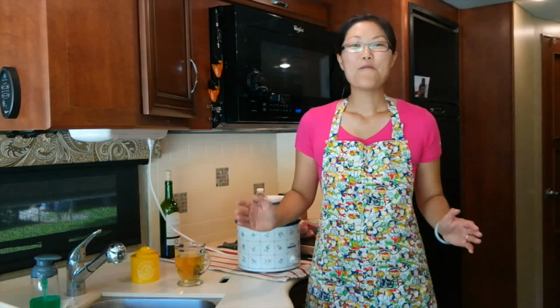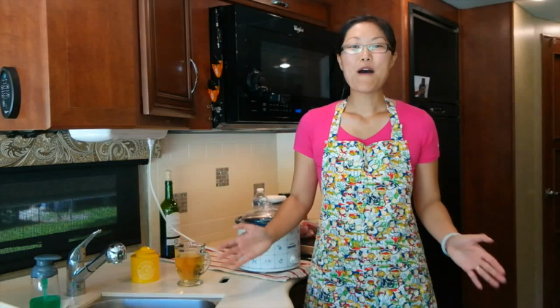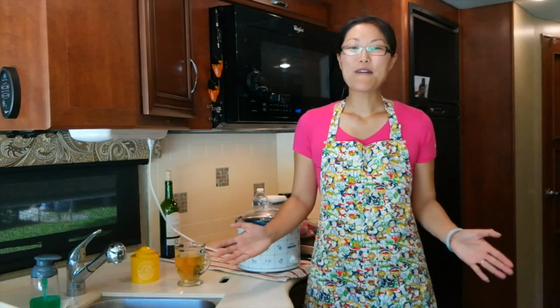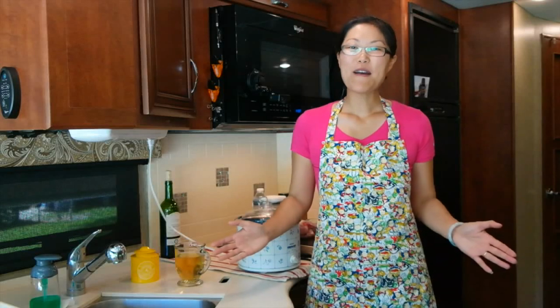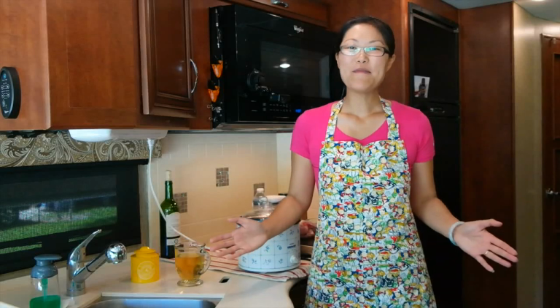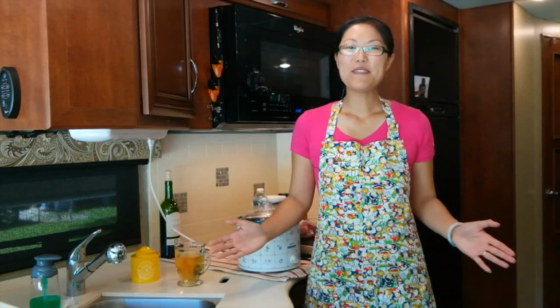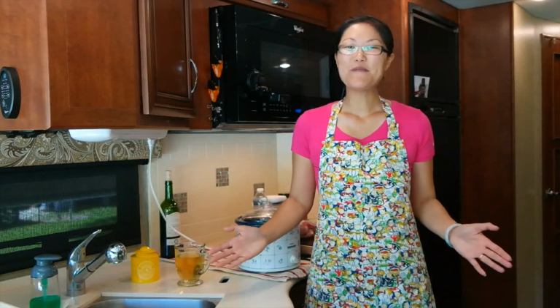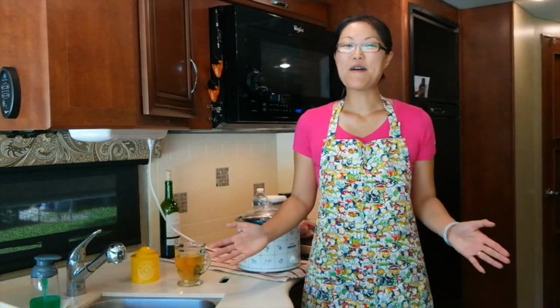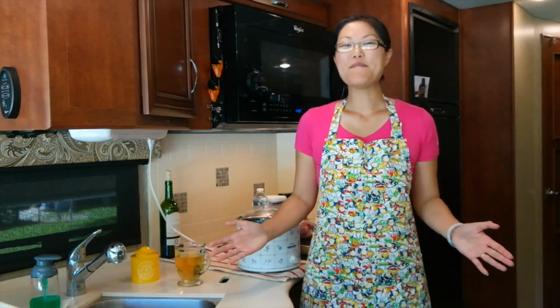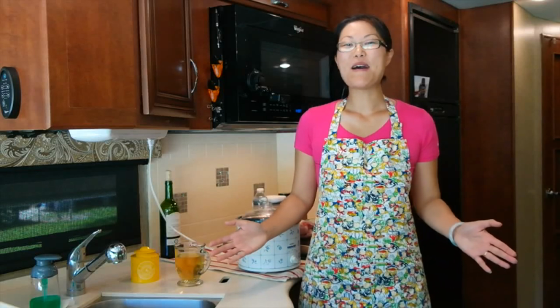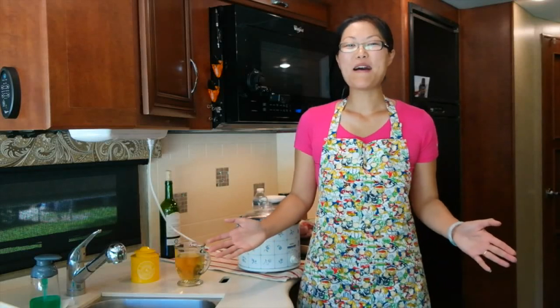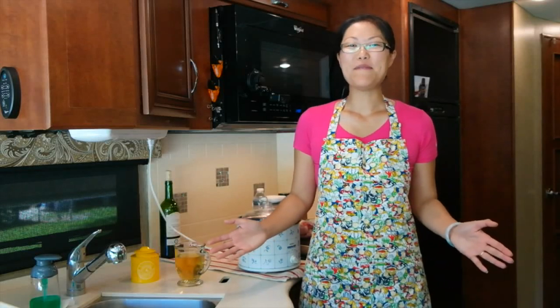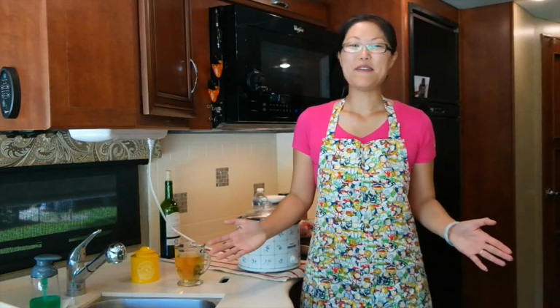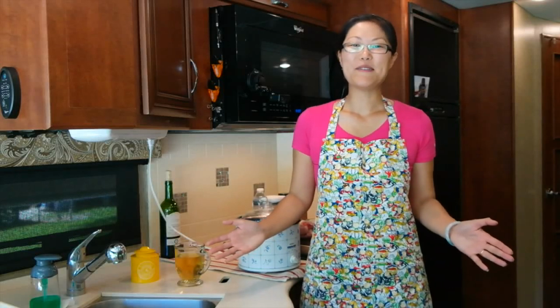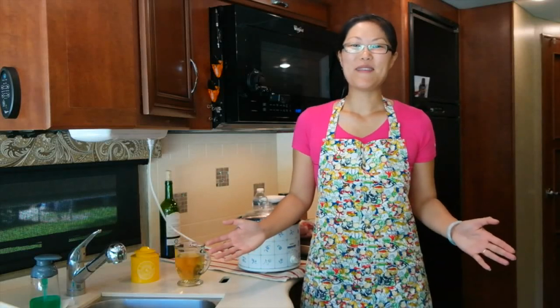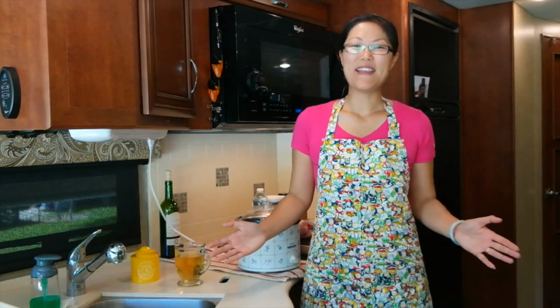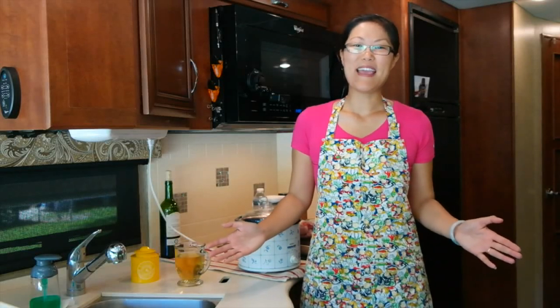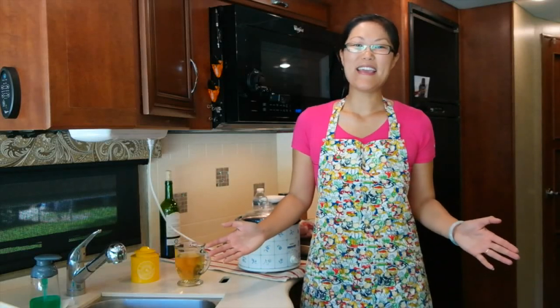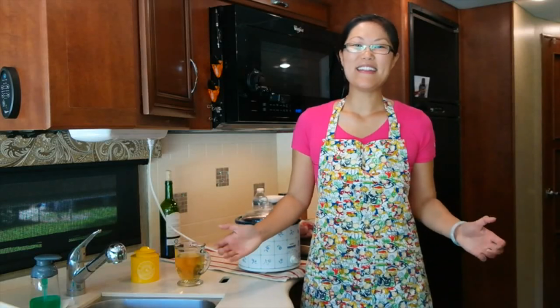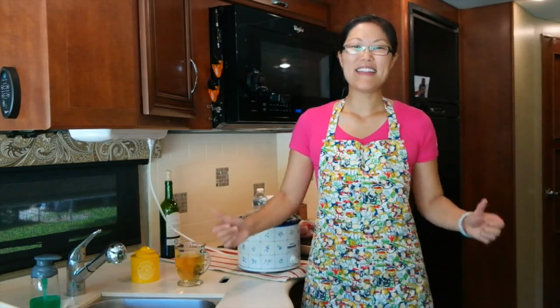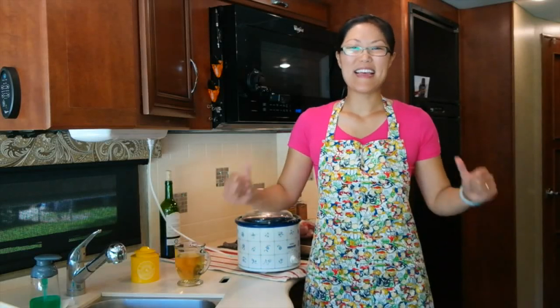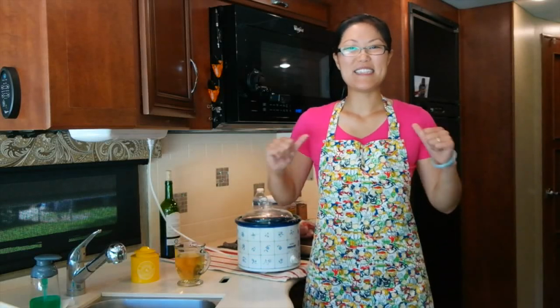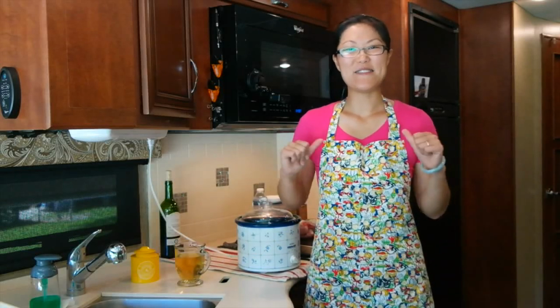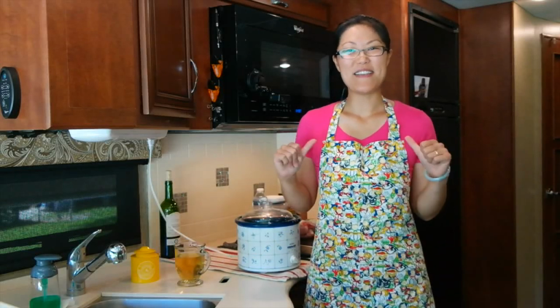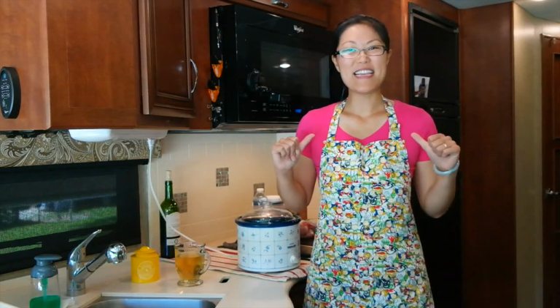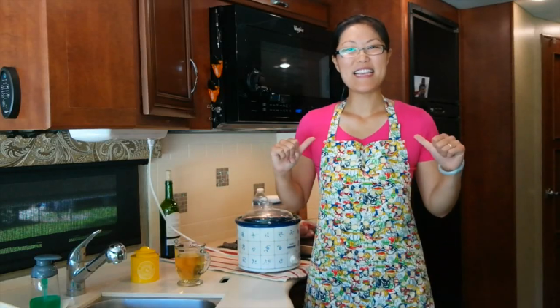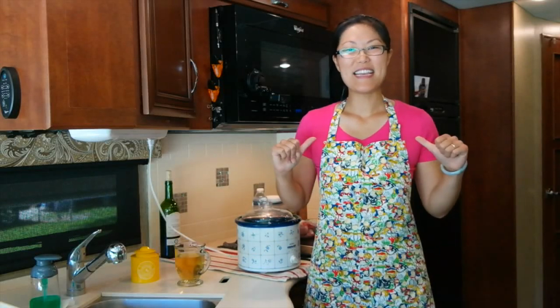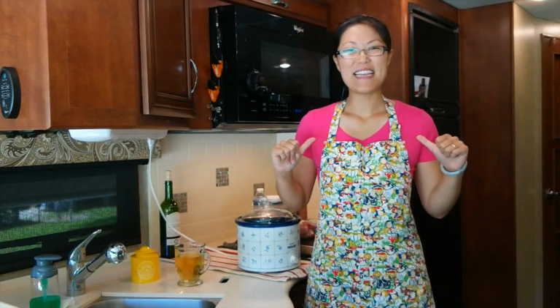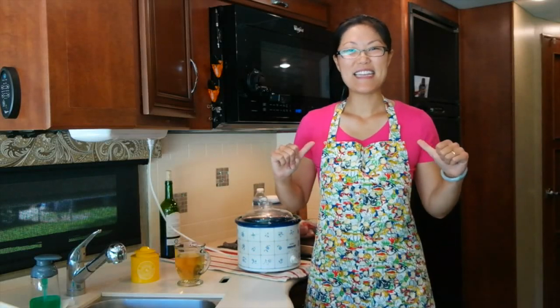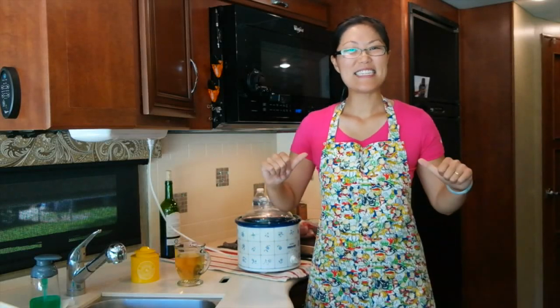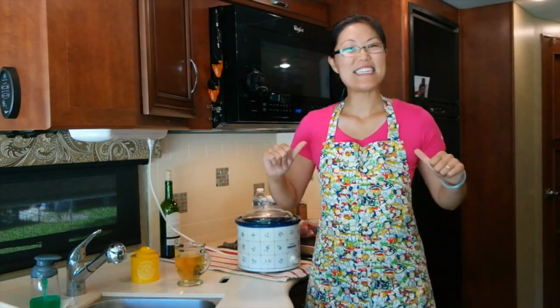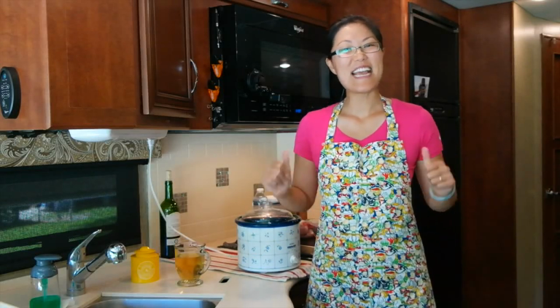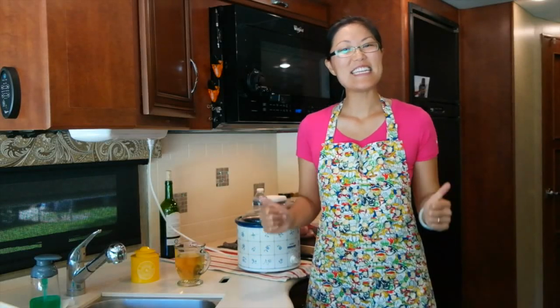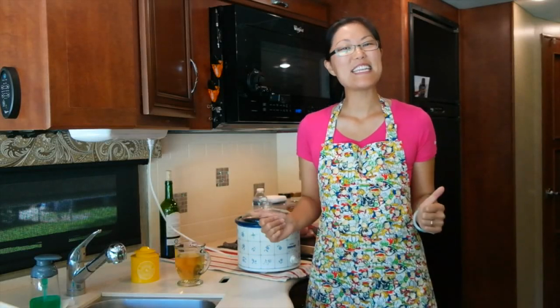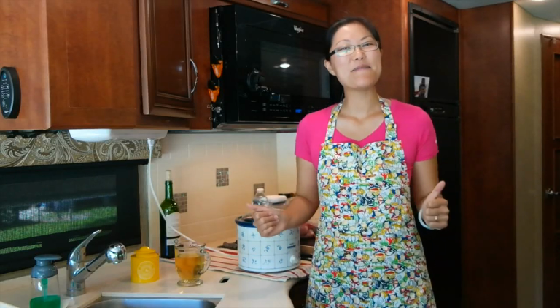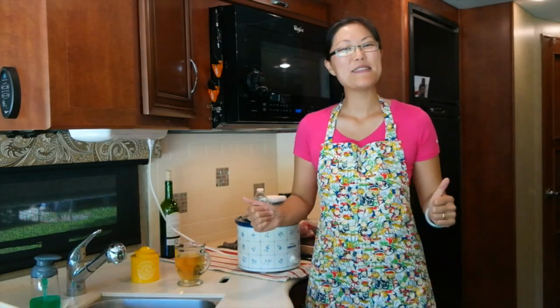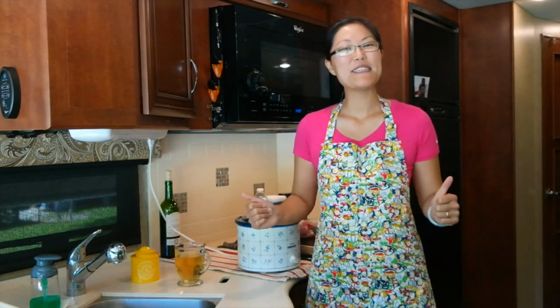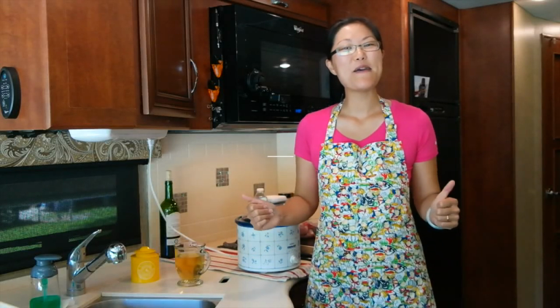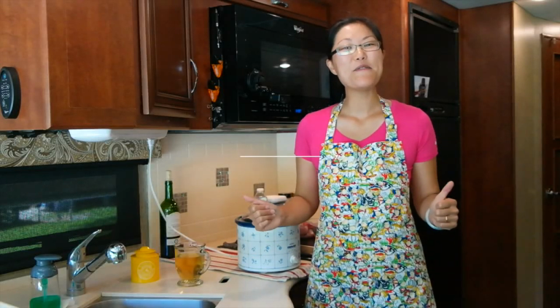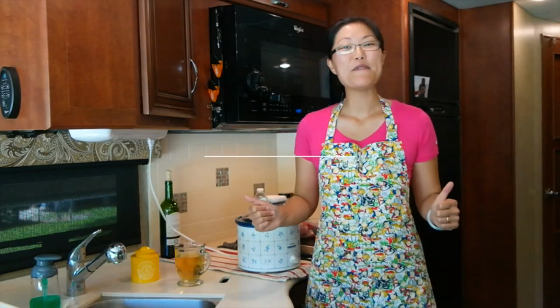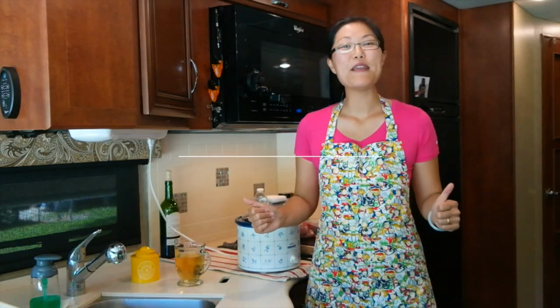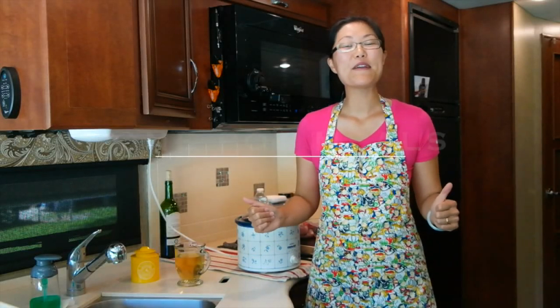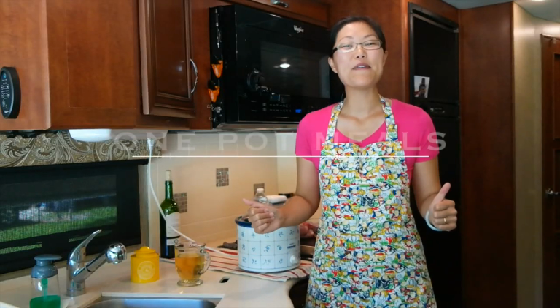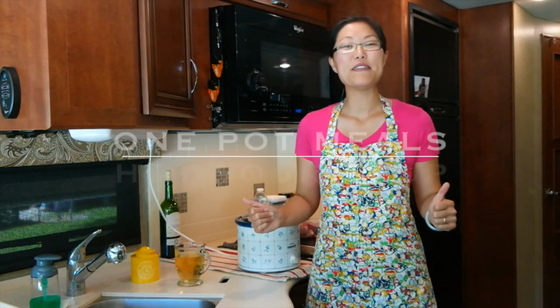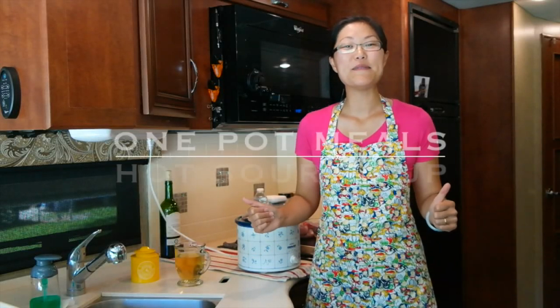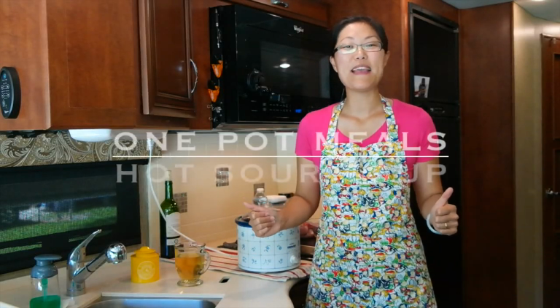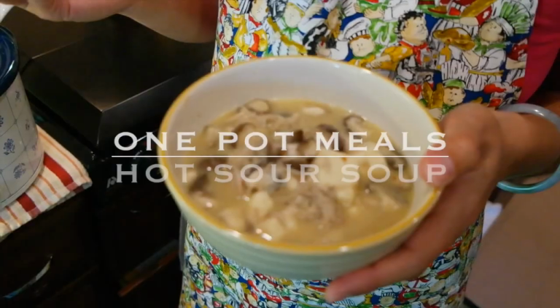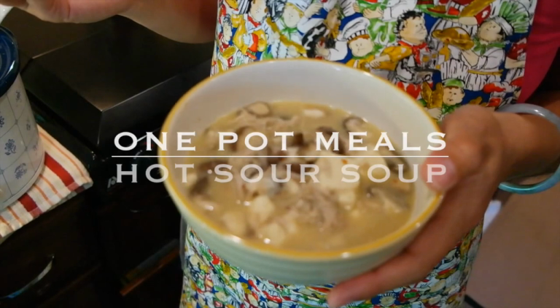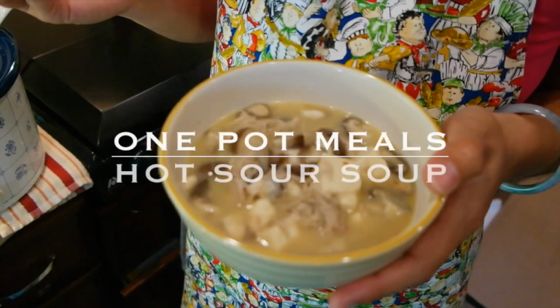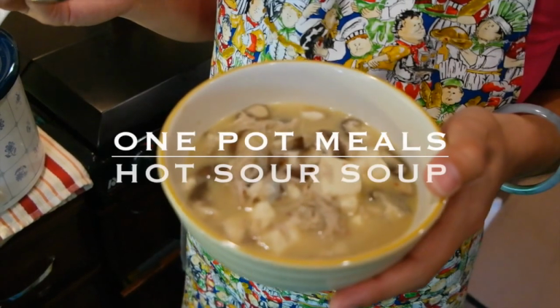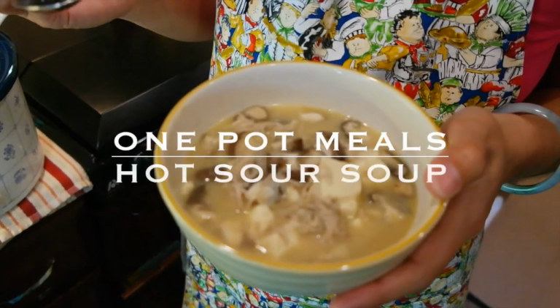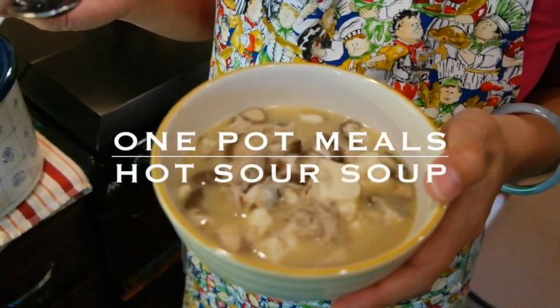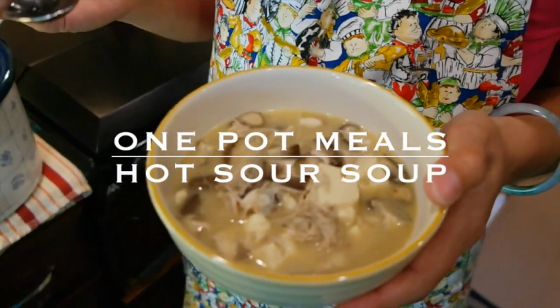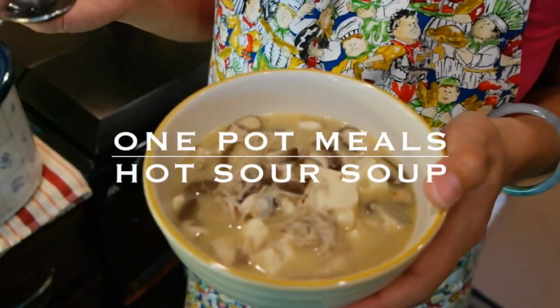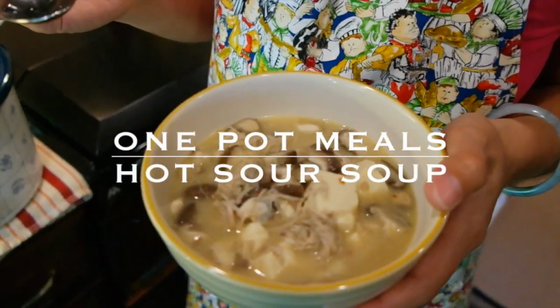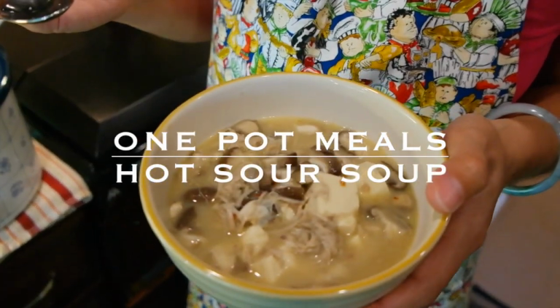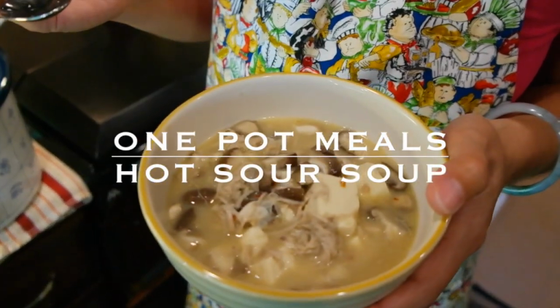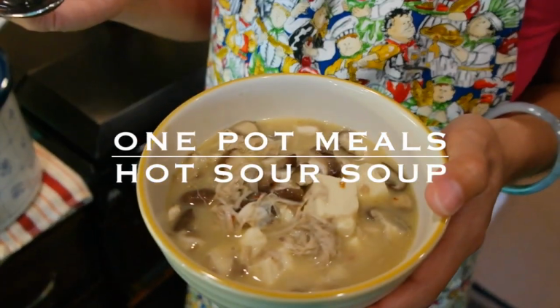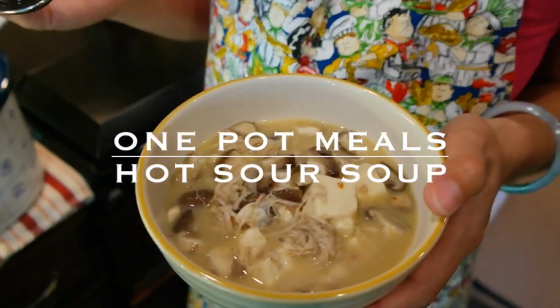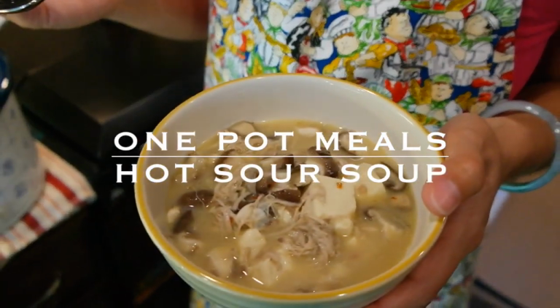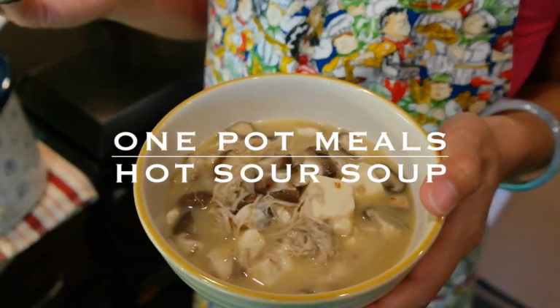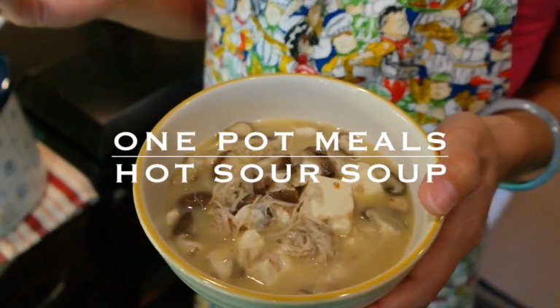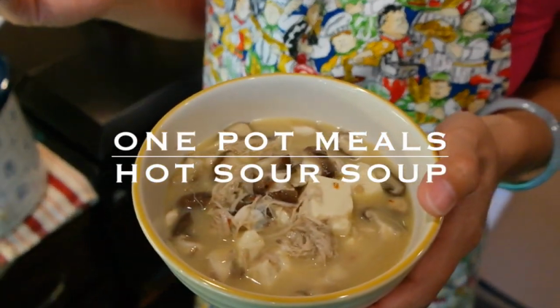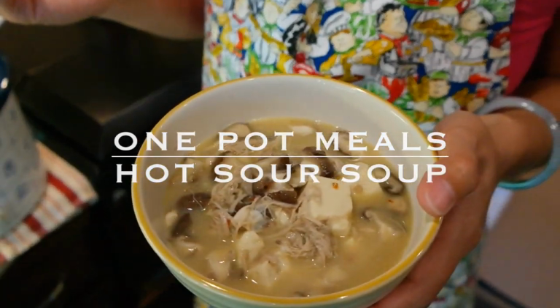Welcome to One Pot Meals with Kate. In today's episode we are going to make Chinese hot and sour soup.